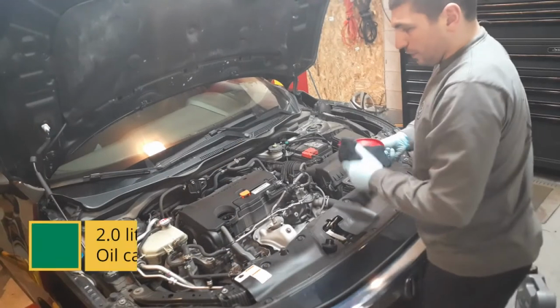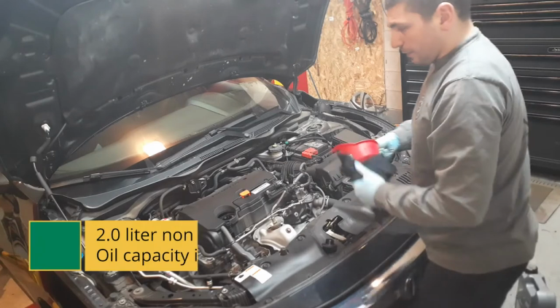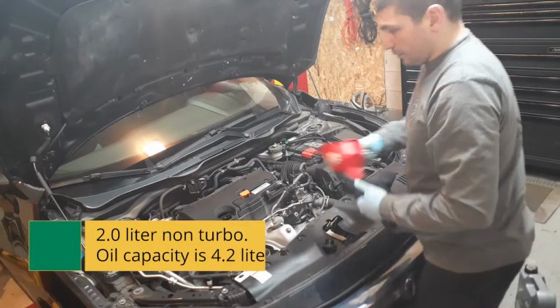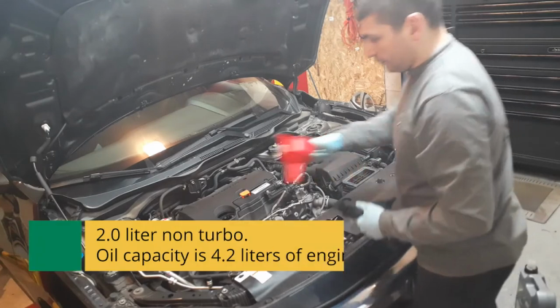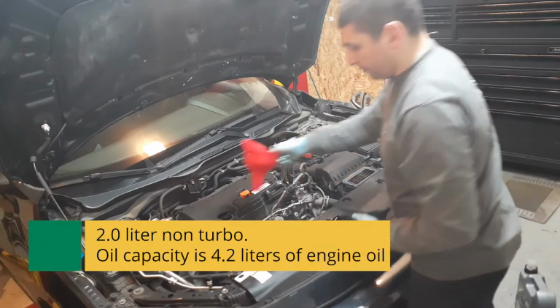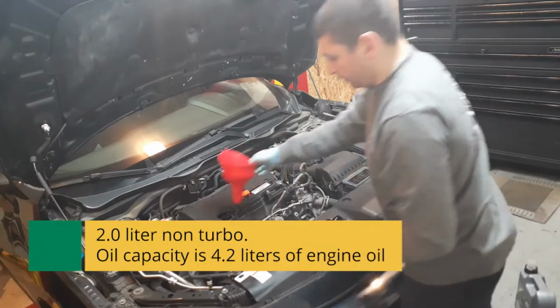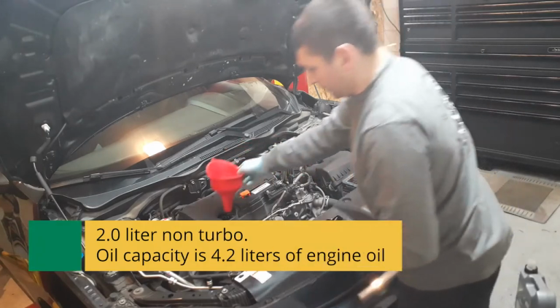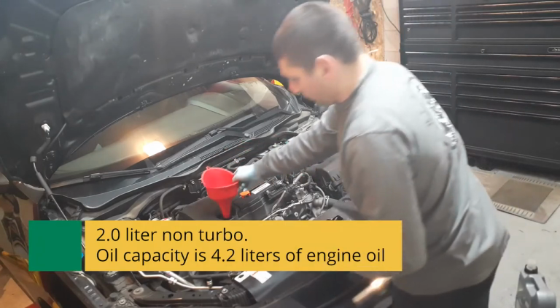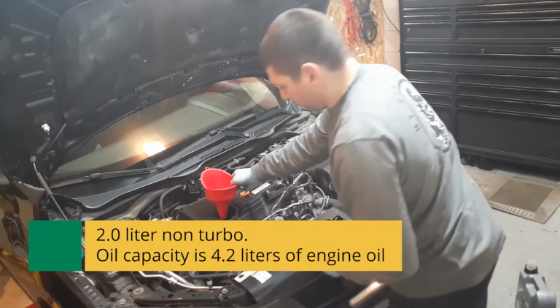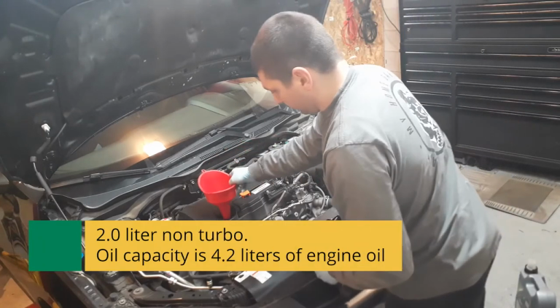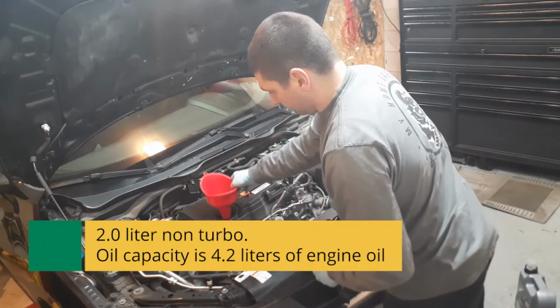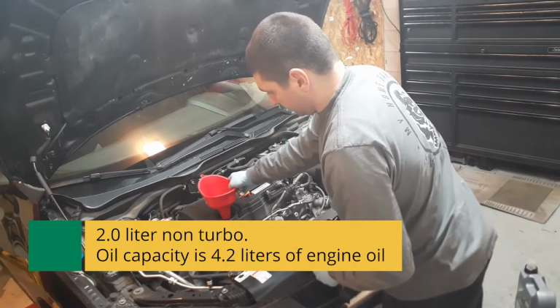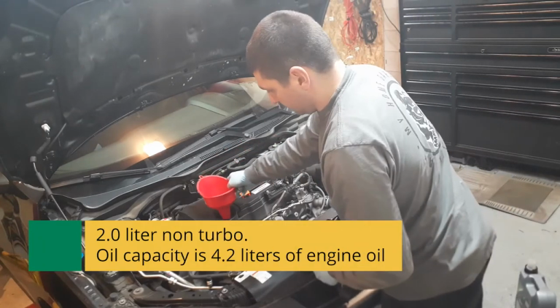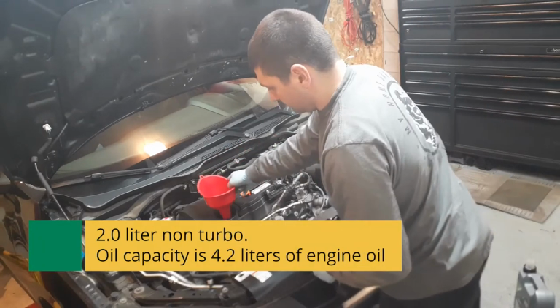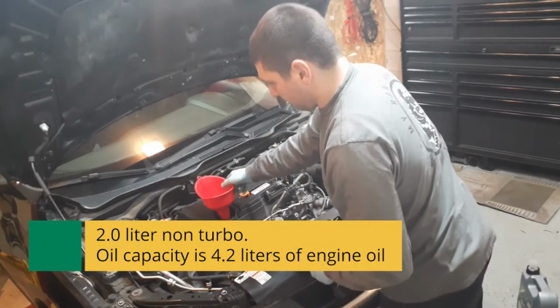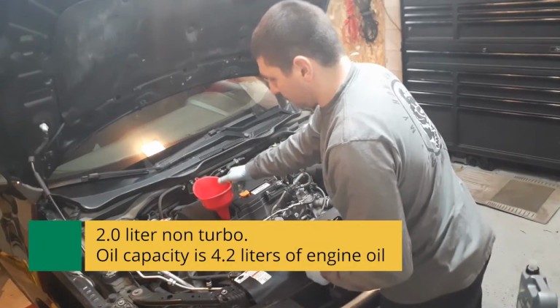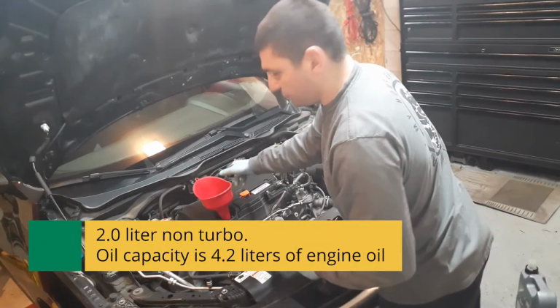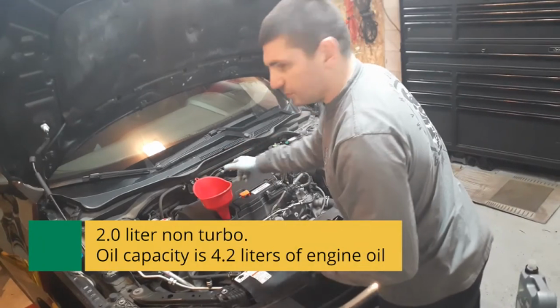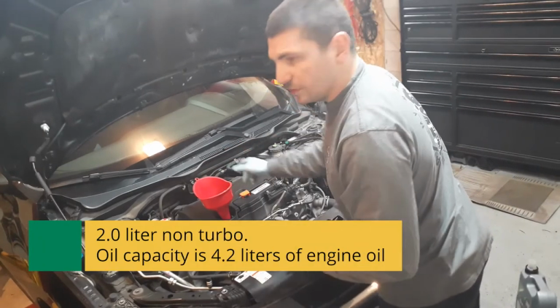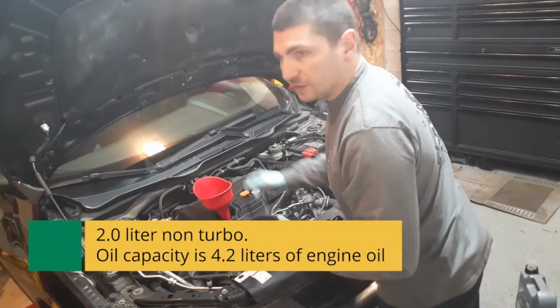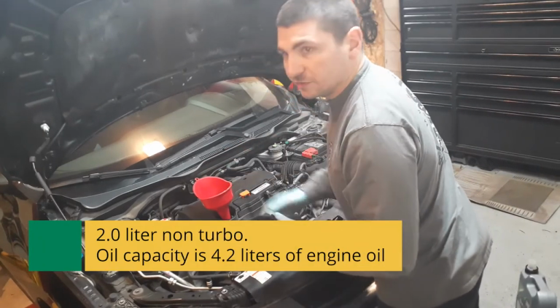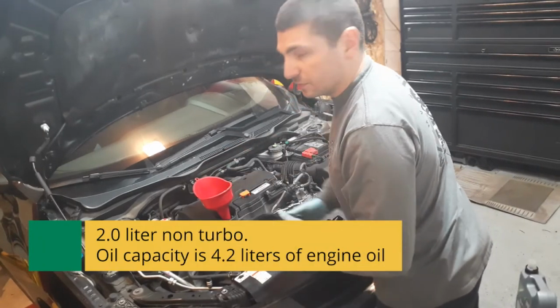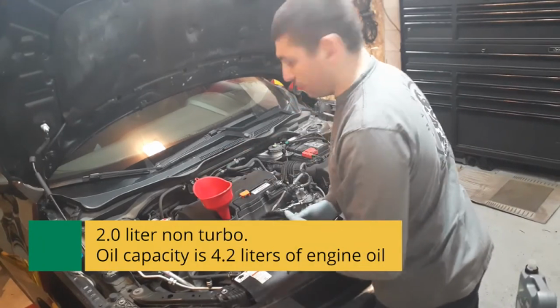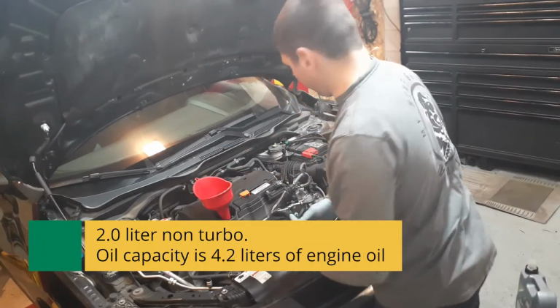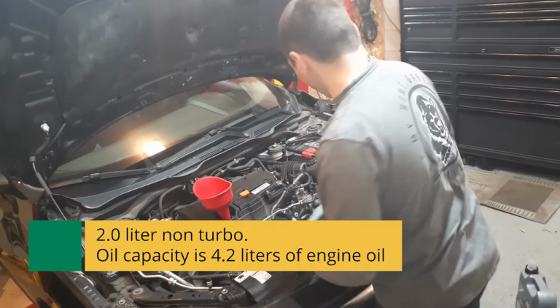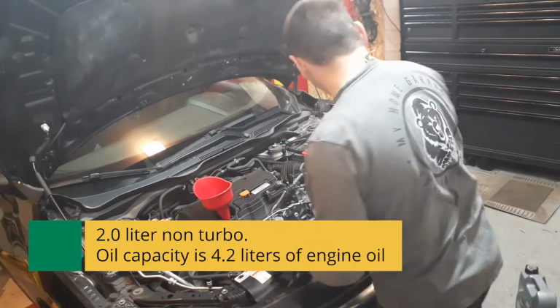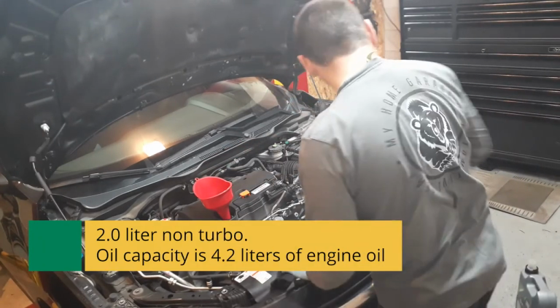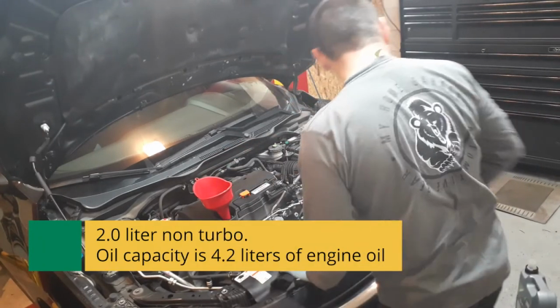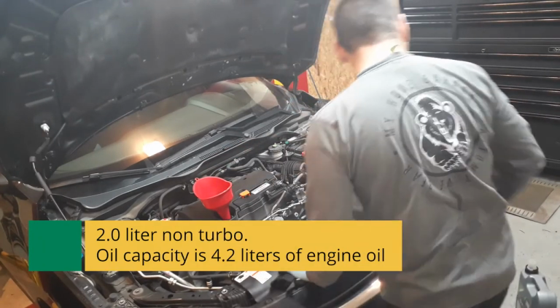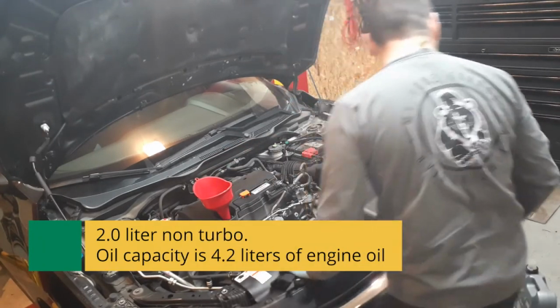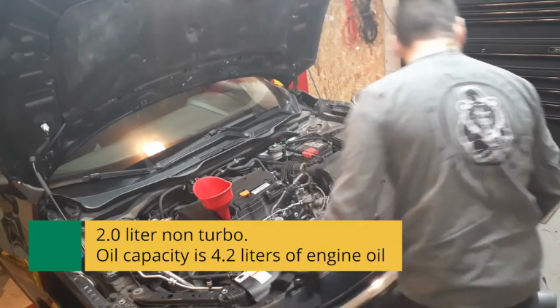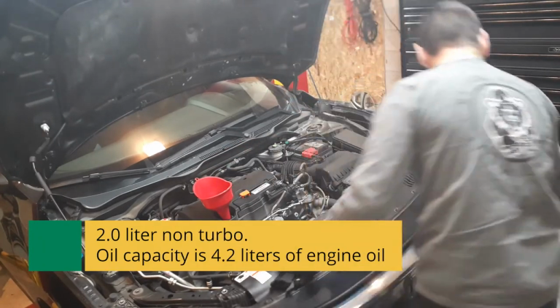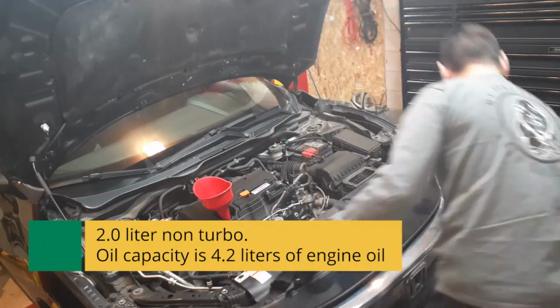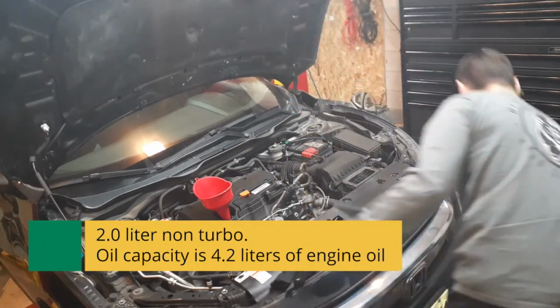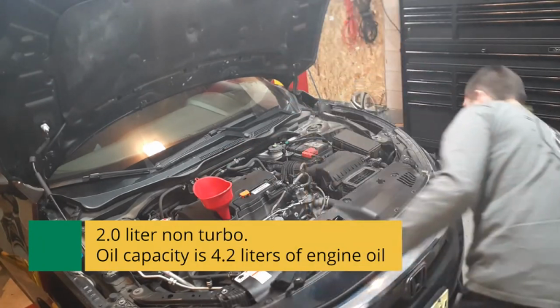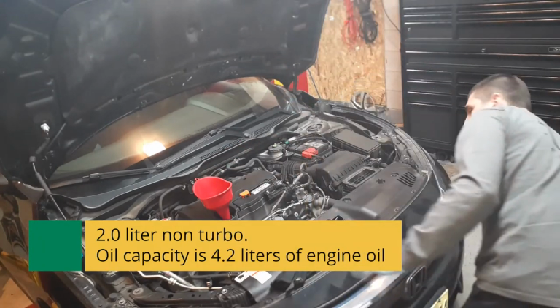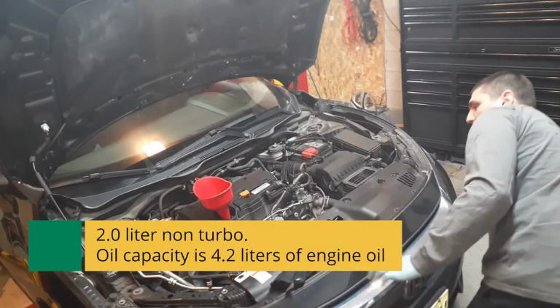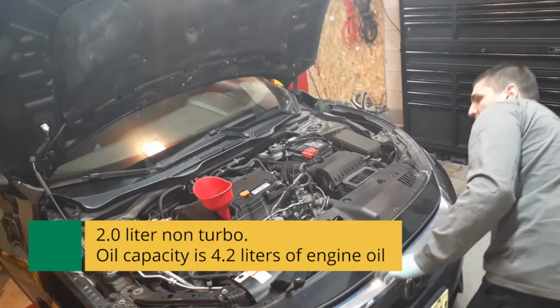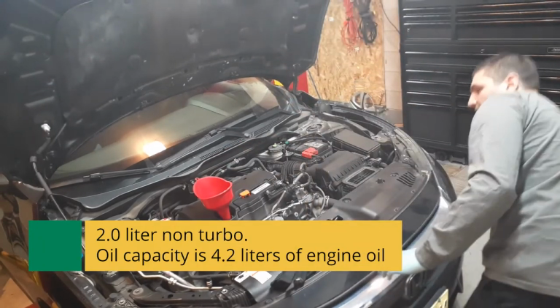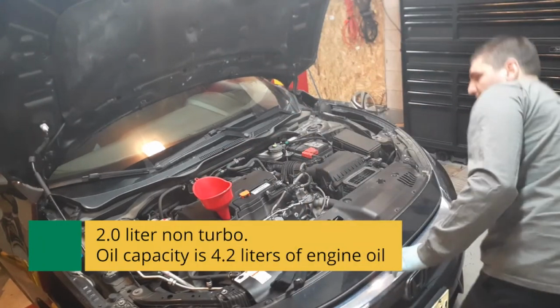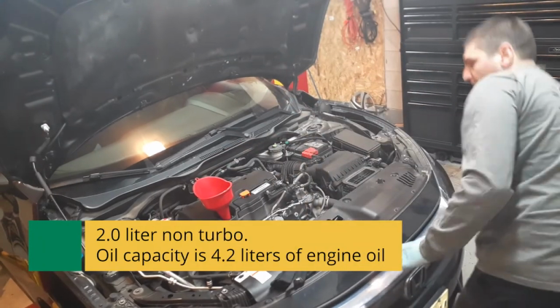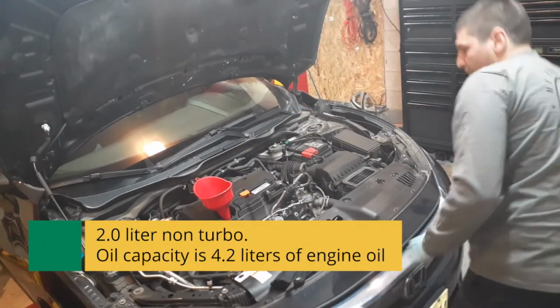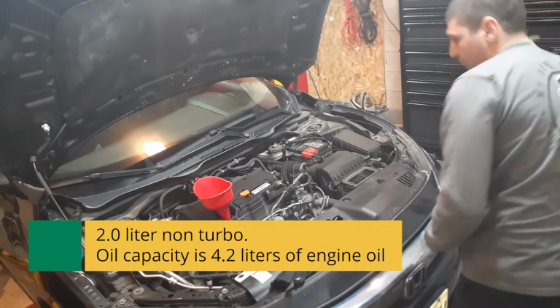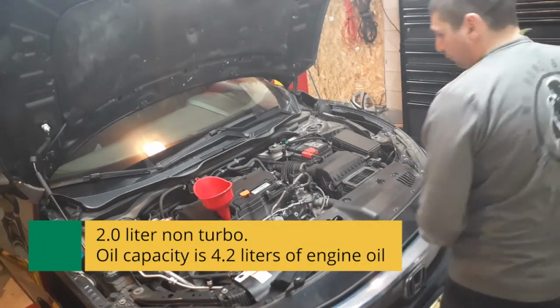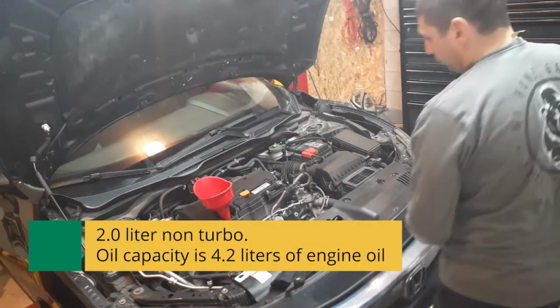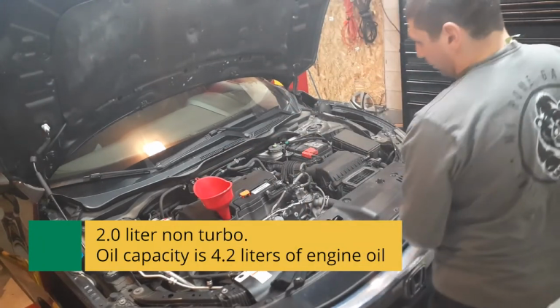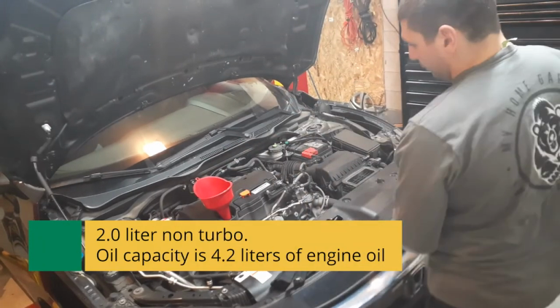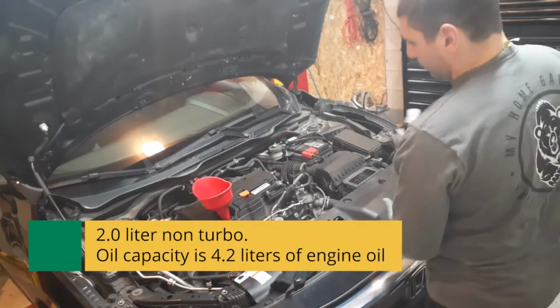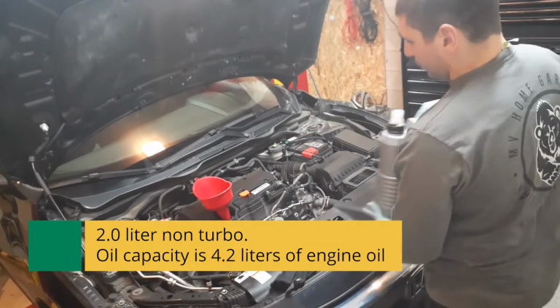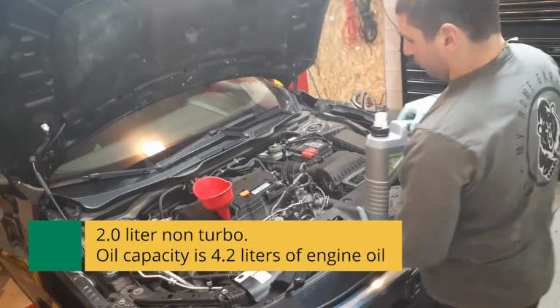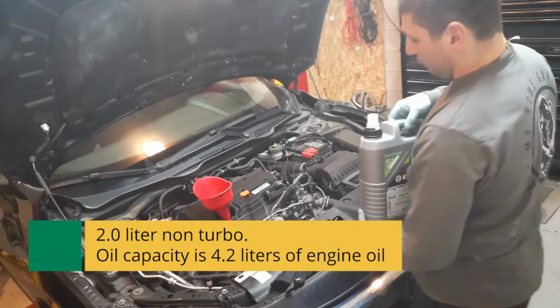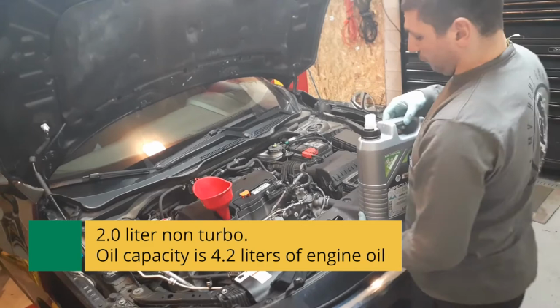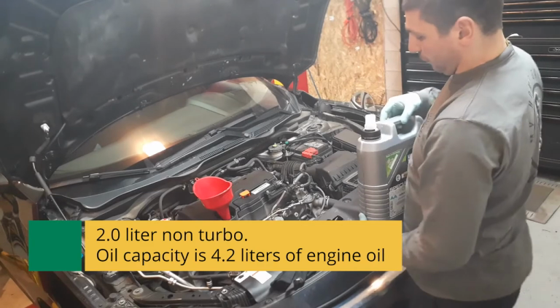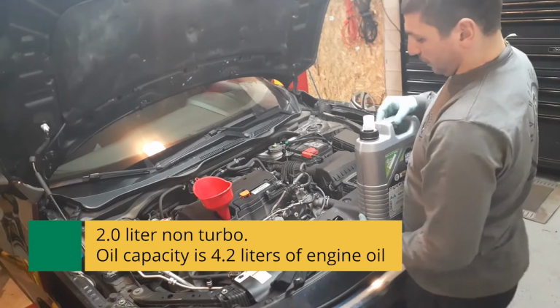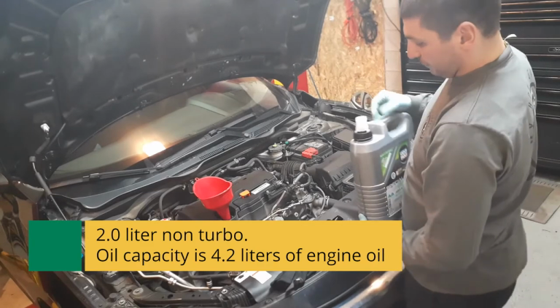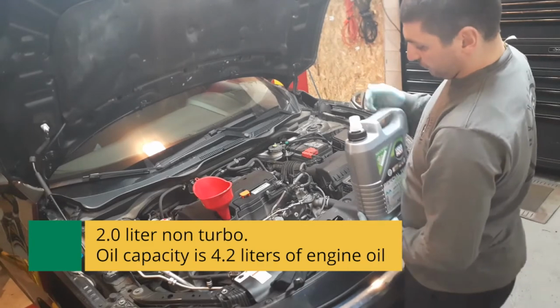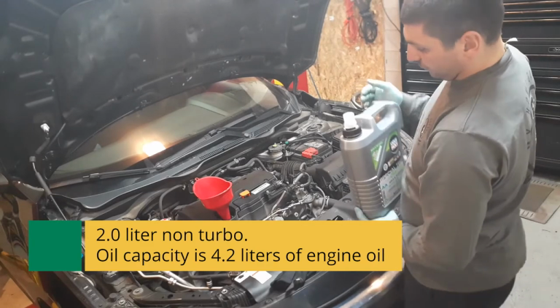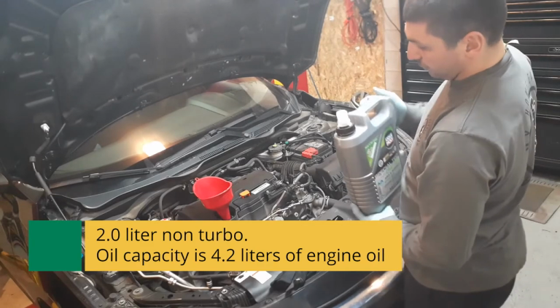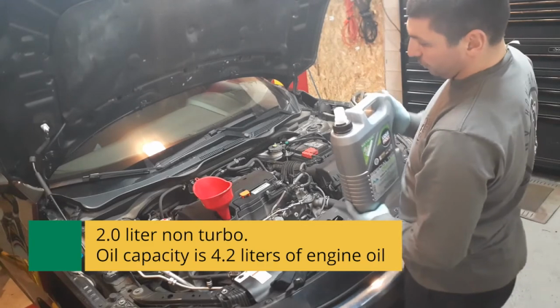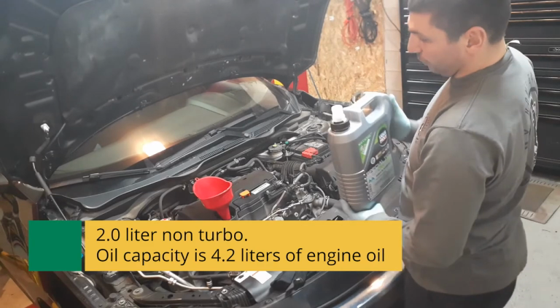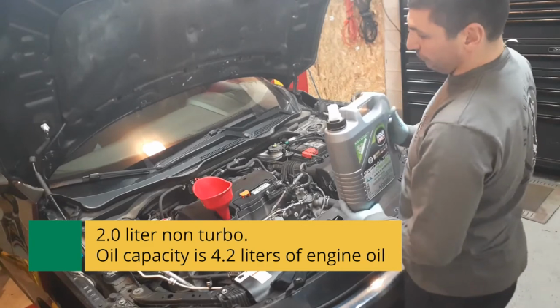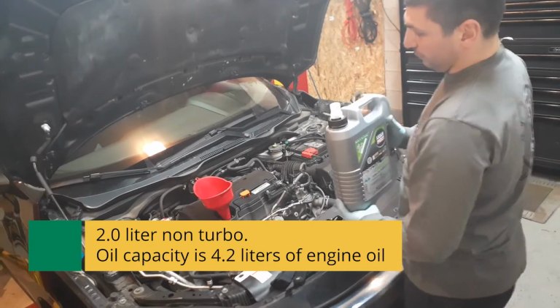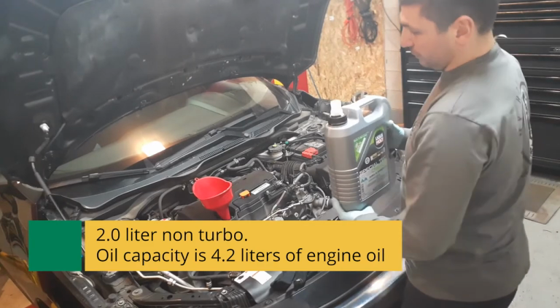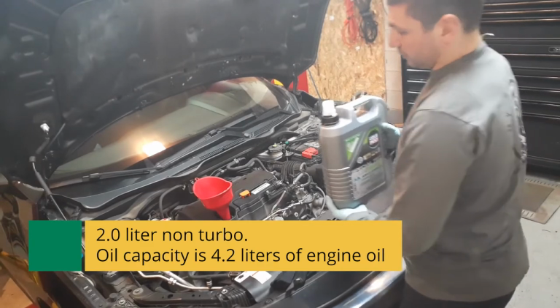We're now gonna fill the engine. This engine takes 3.5 to 3.6 liters of oil. We've already filled the oil filter, so we'll add the remainder now.